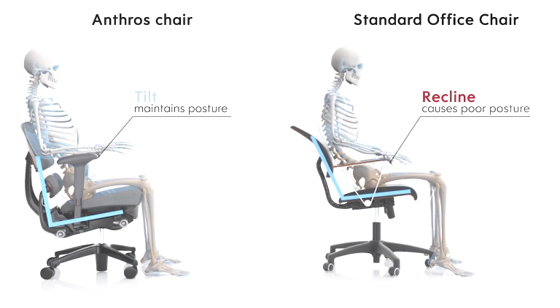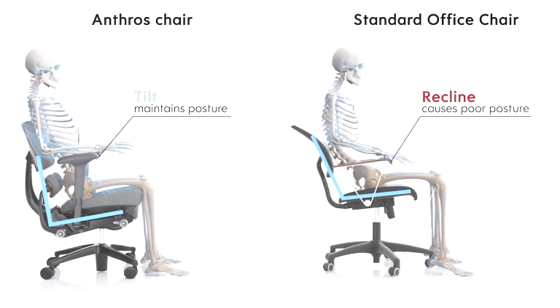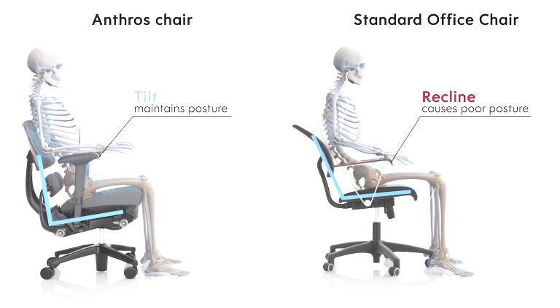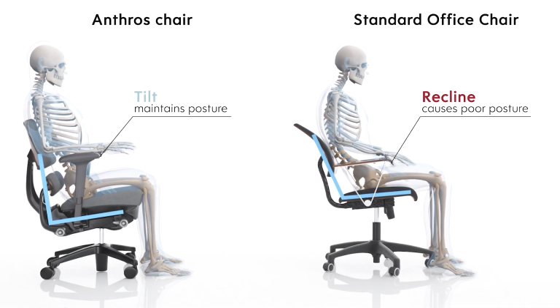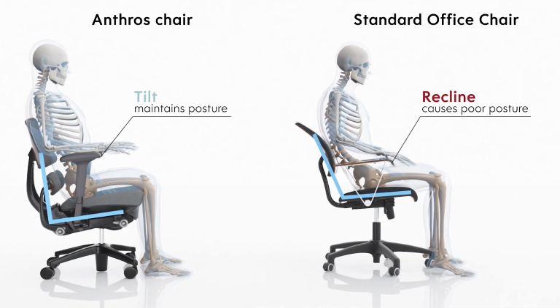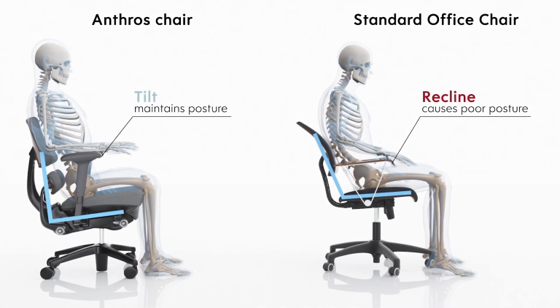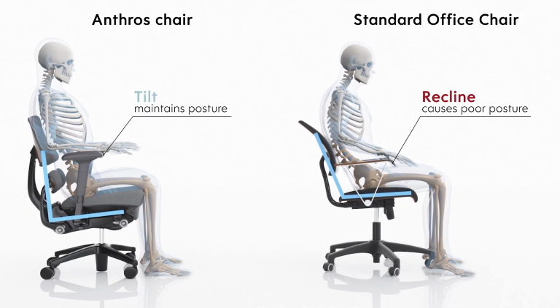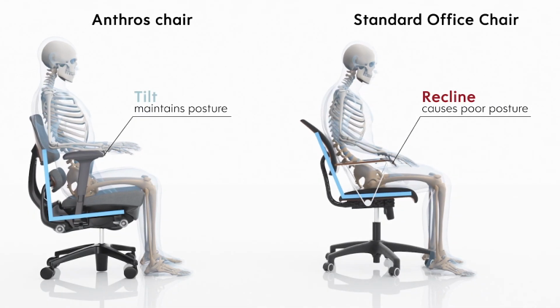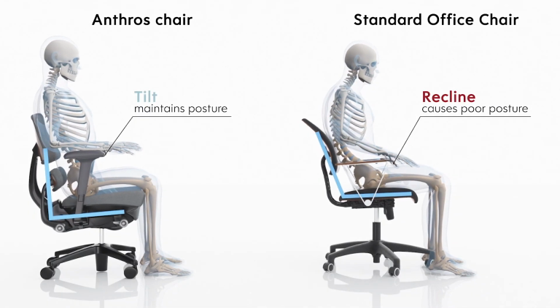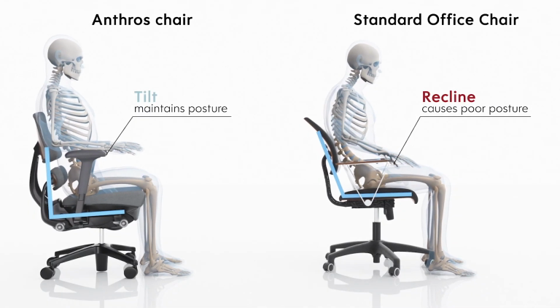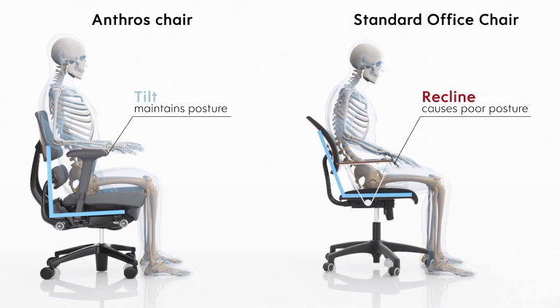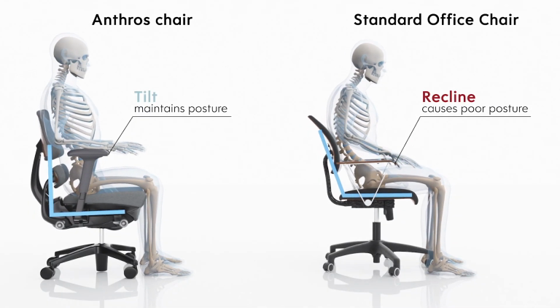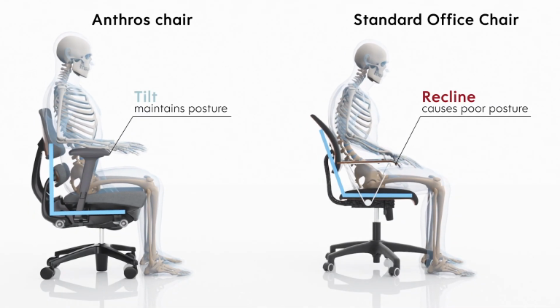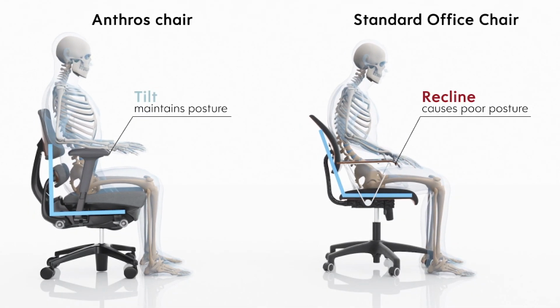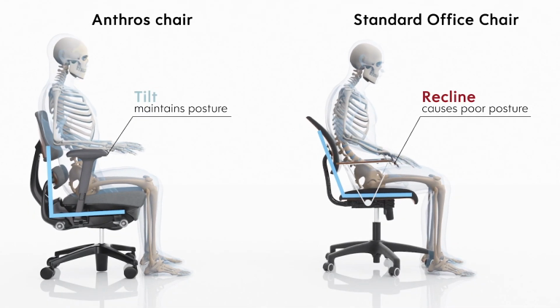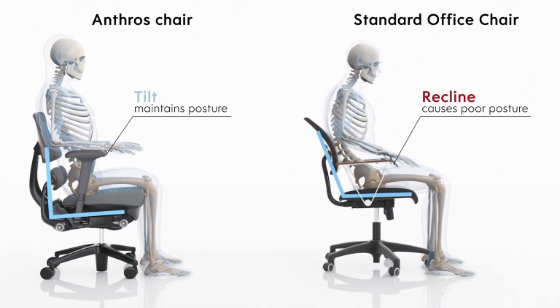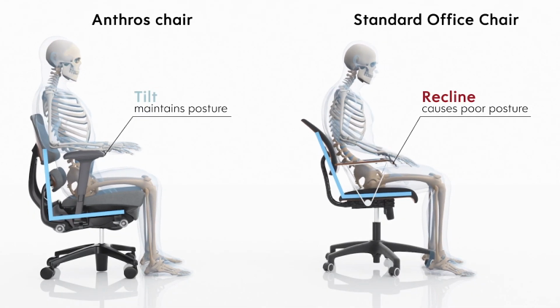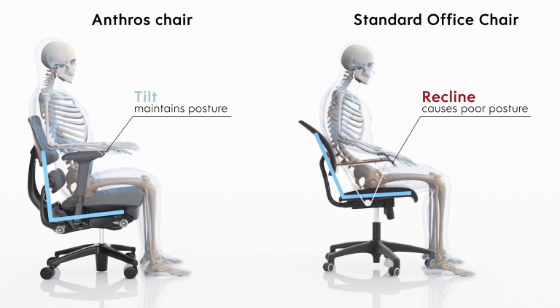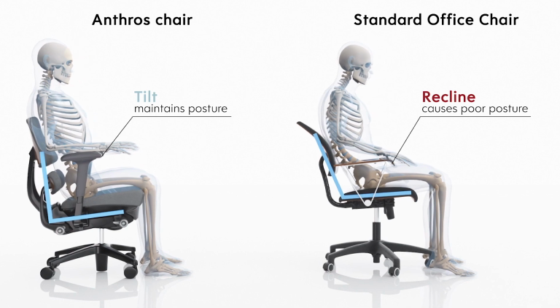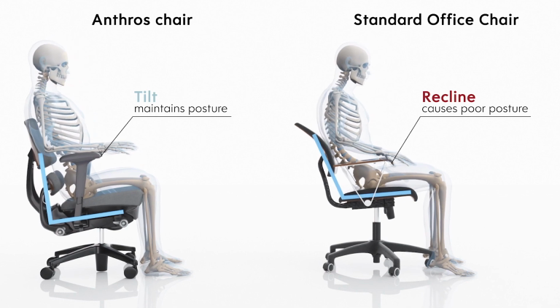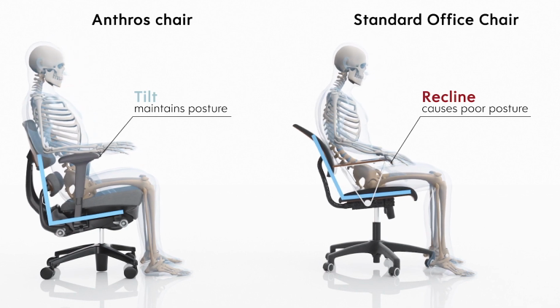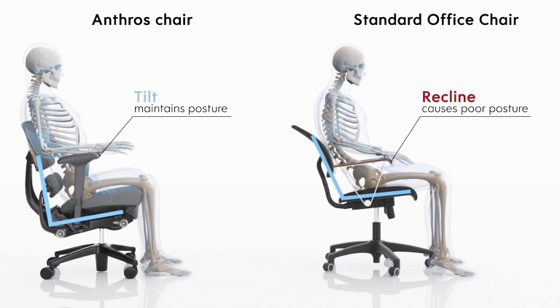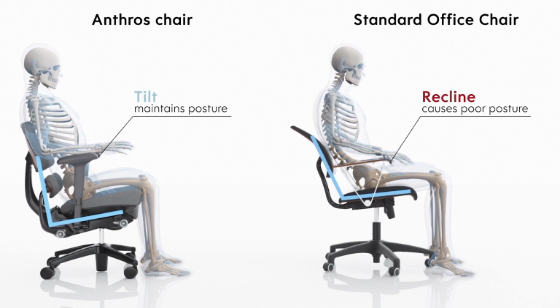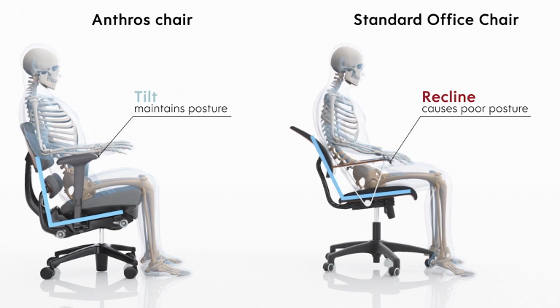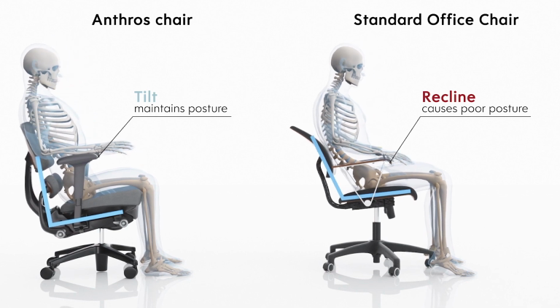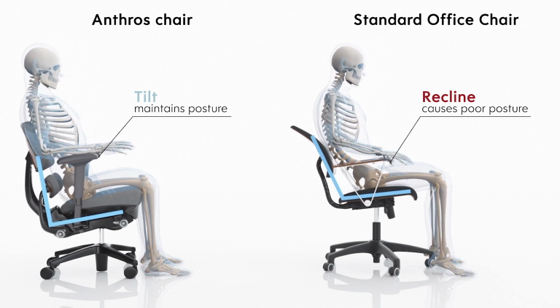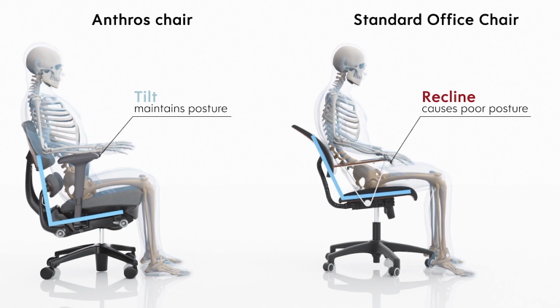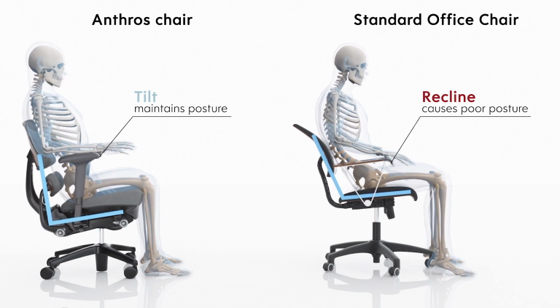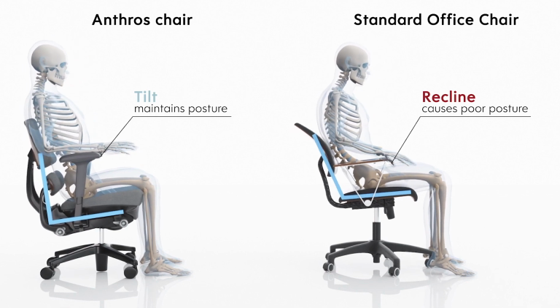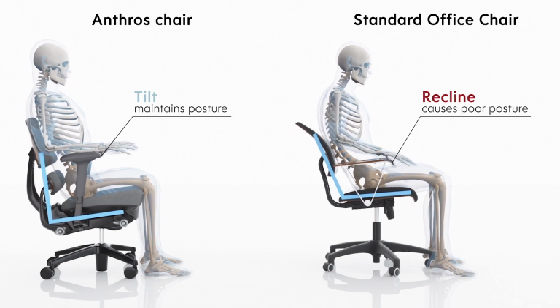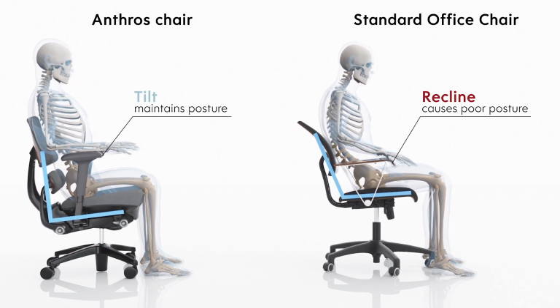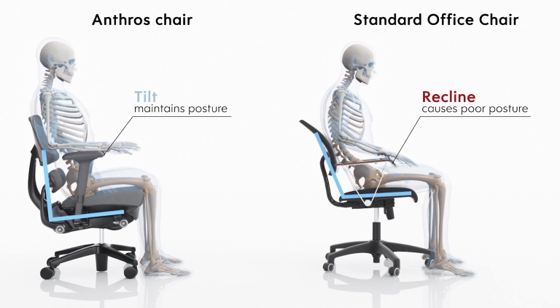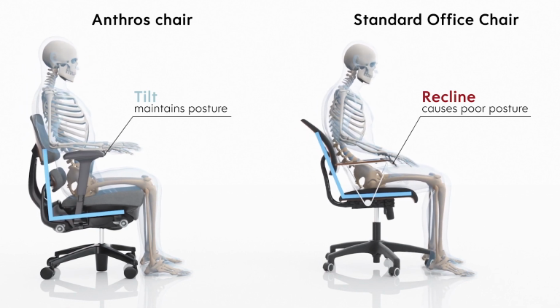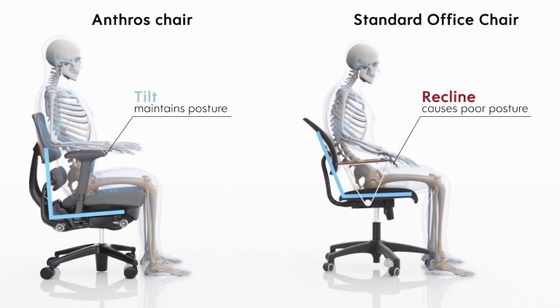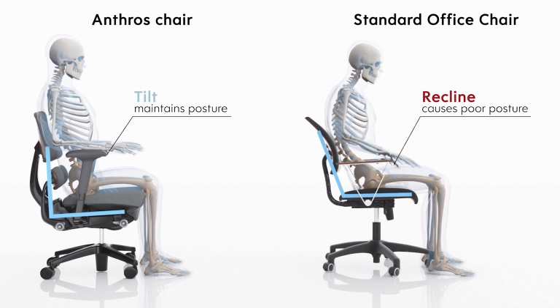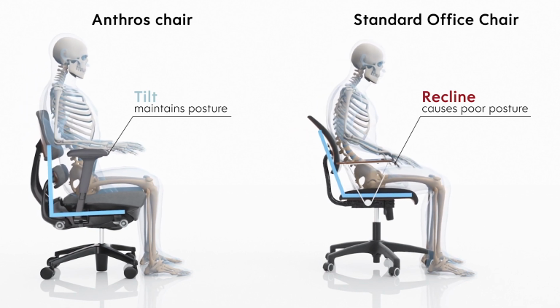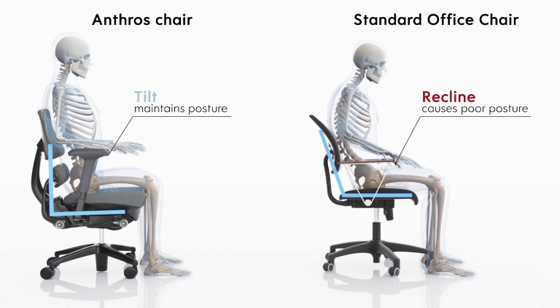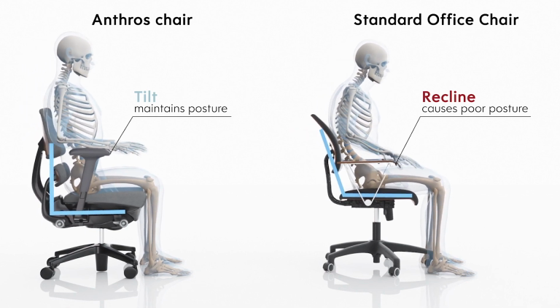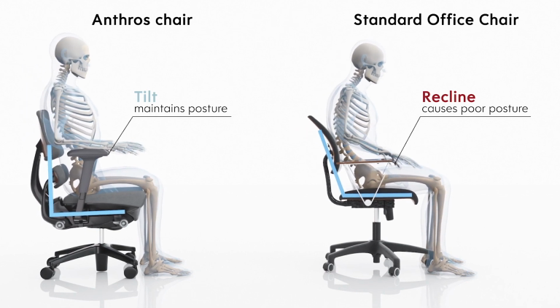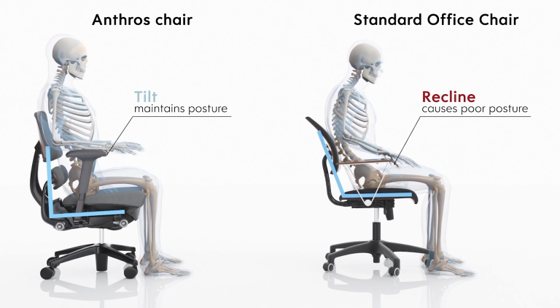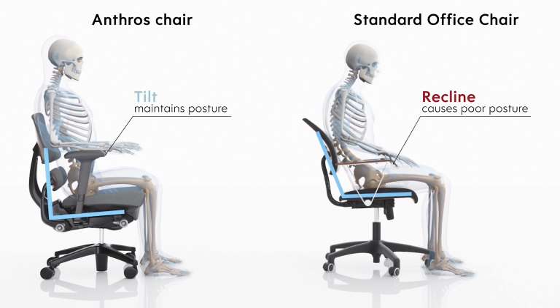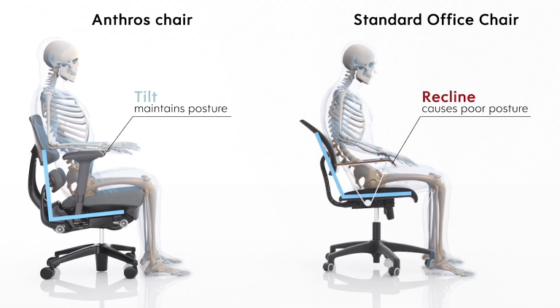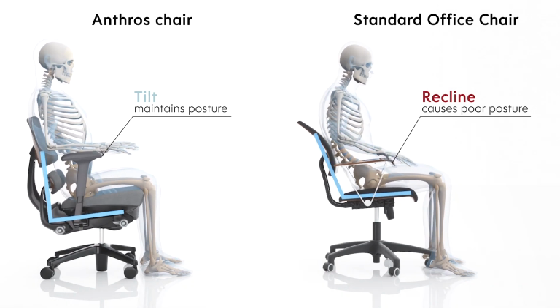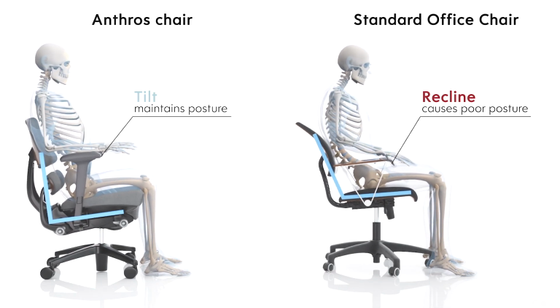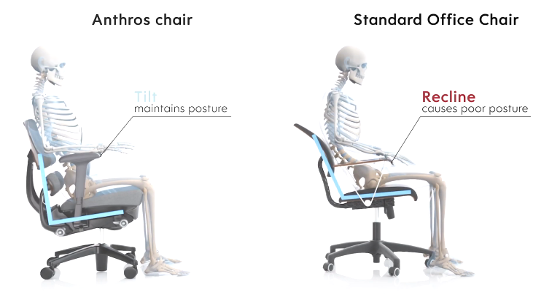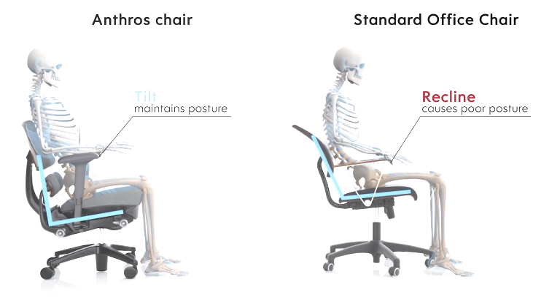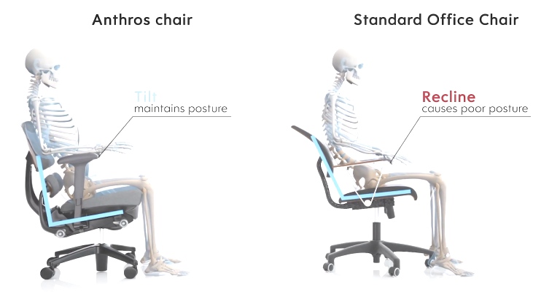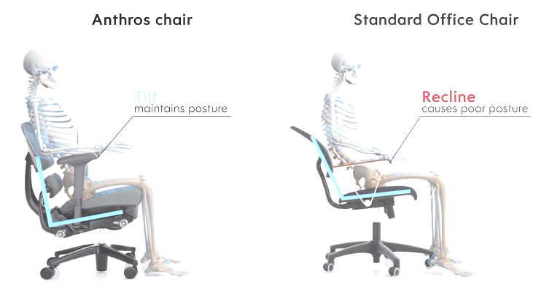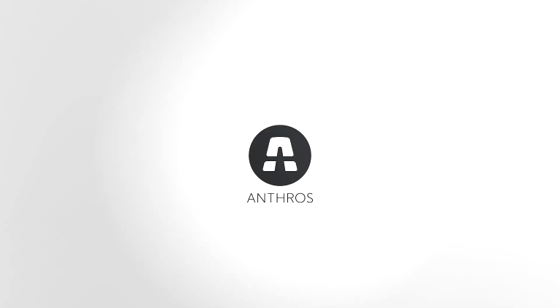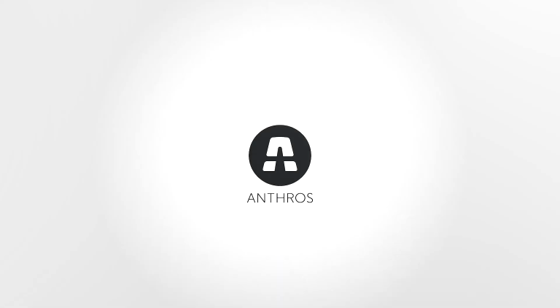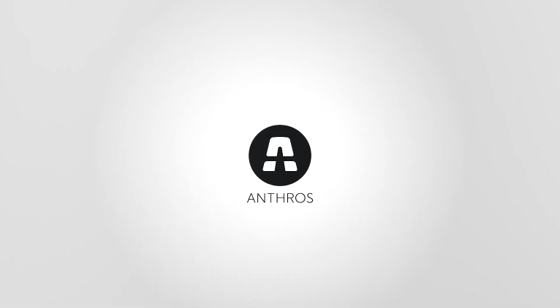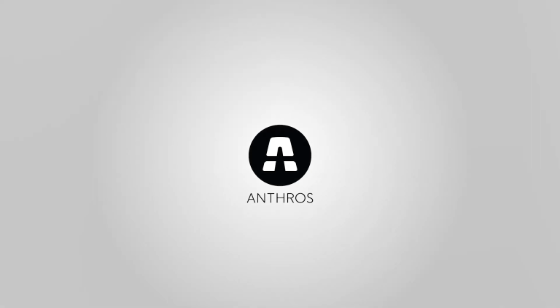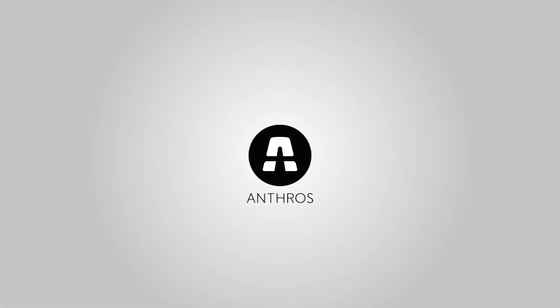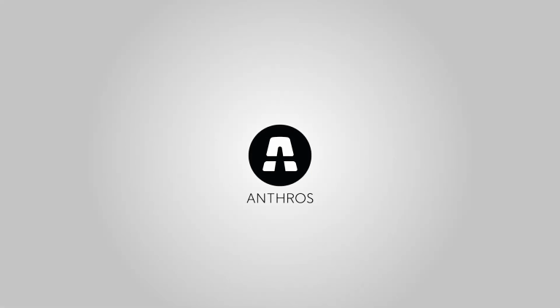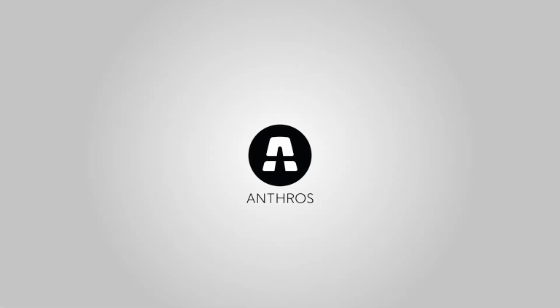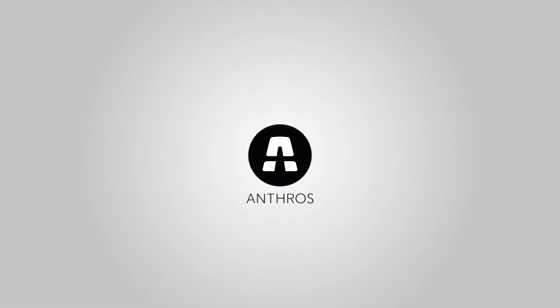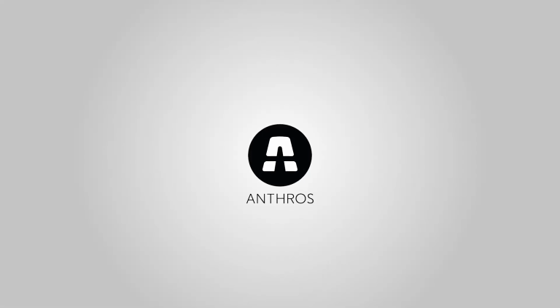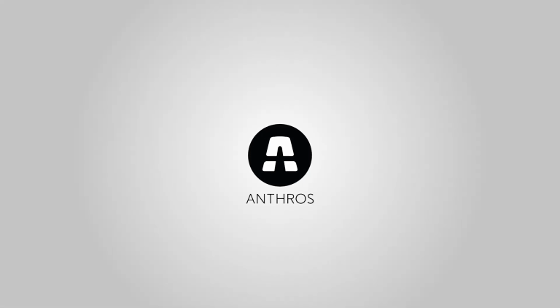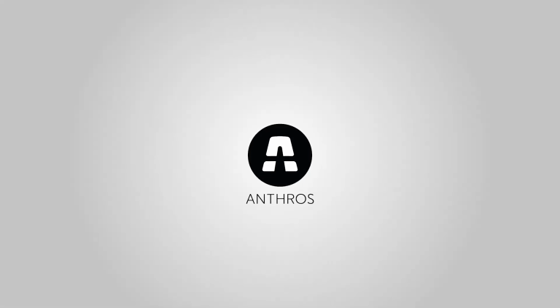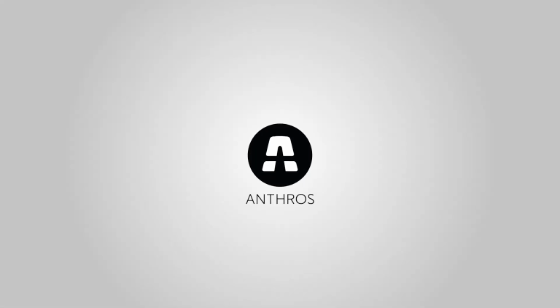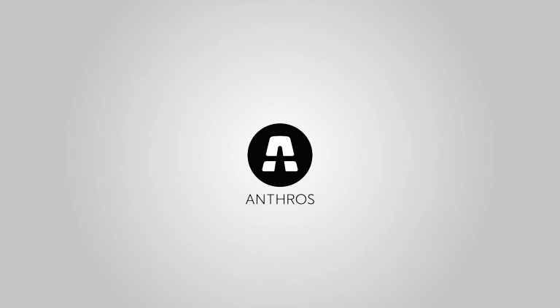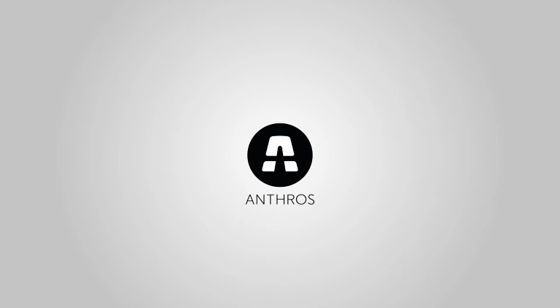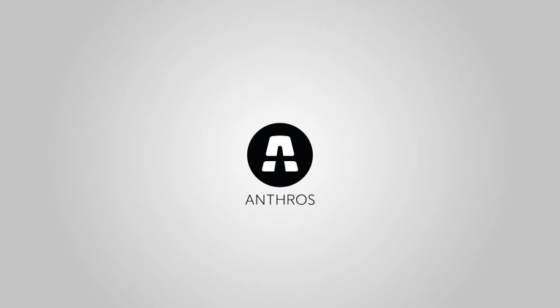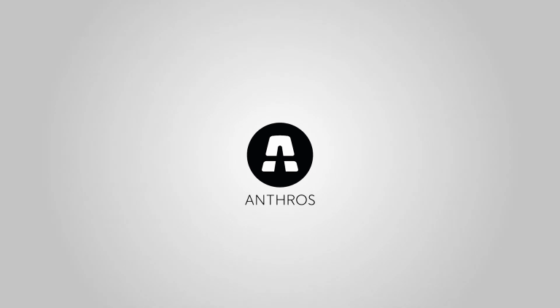Tilt is a great resting position that allows your body a break from the effects of gravity during those long days.